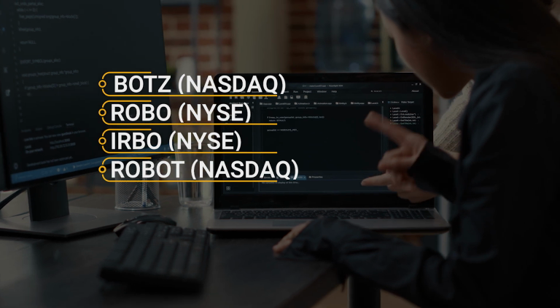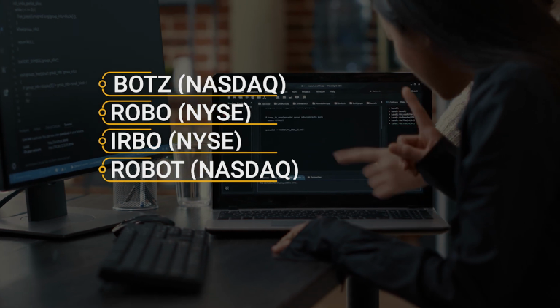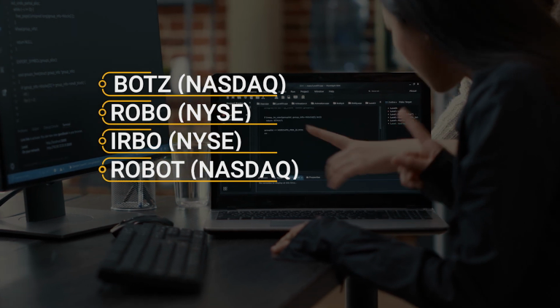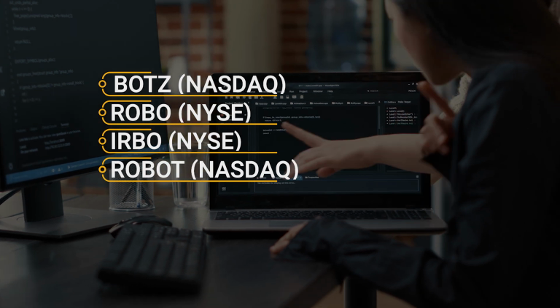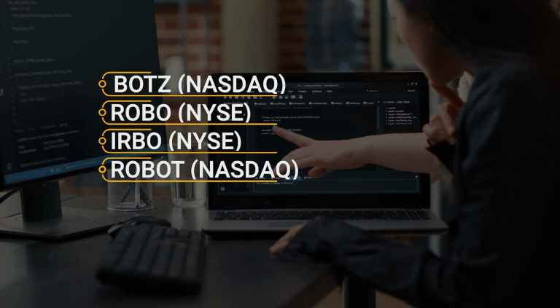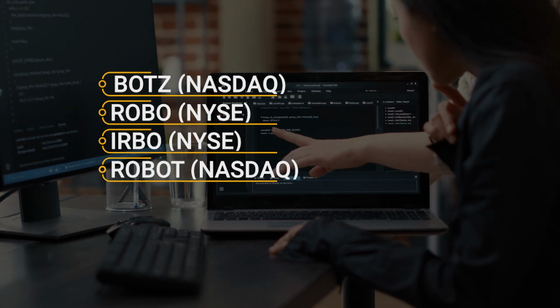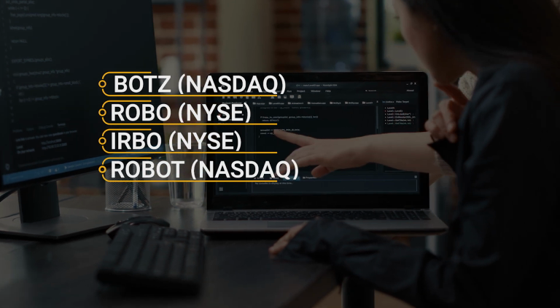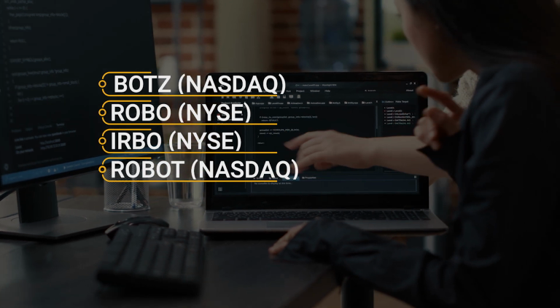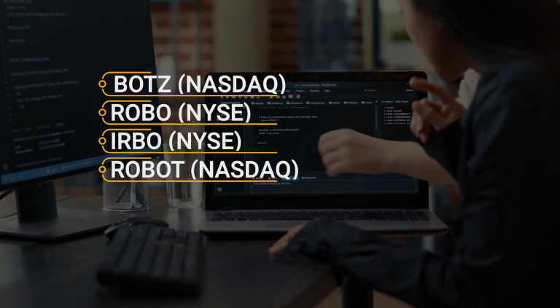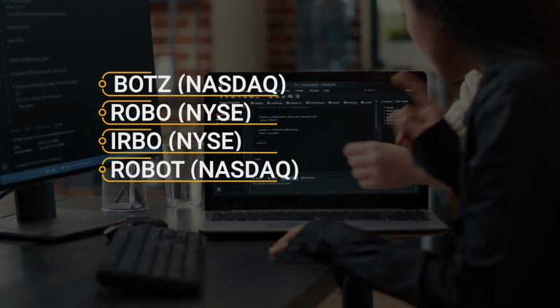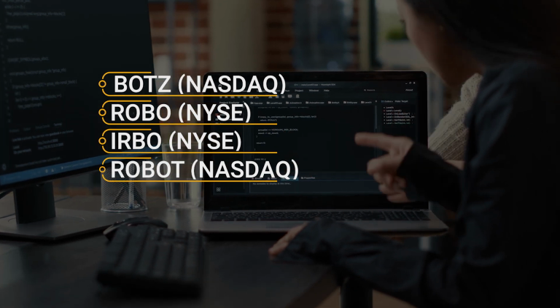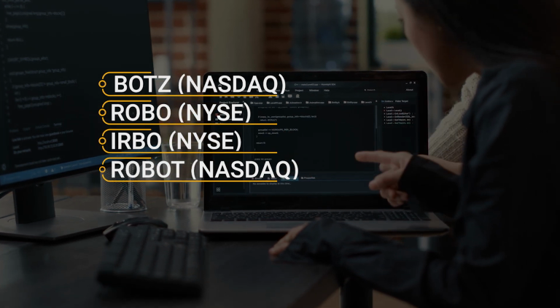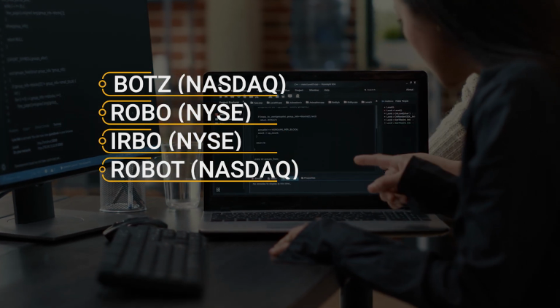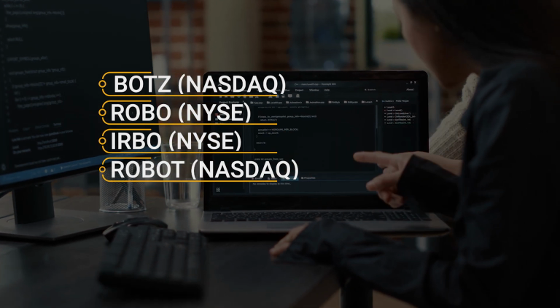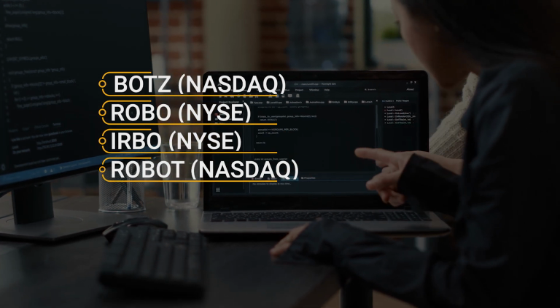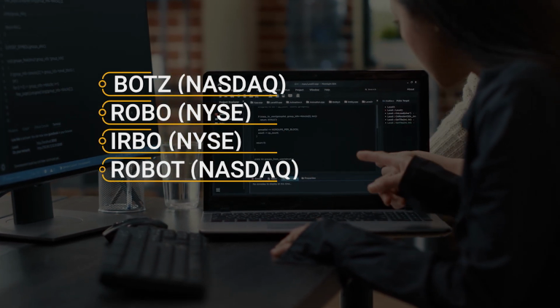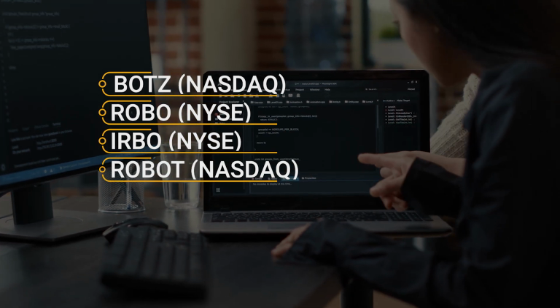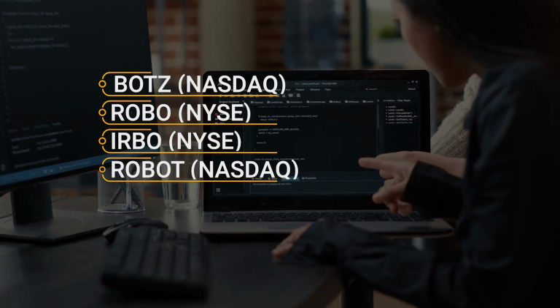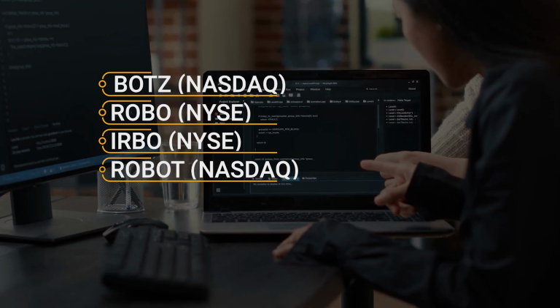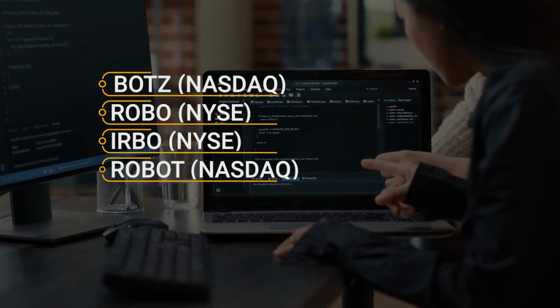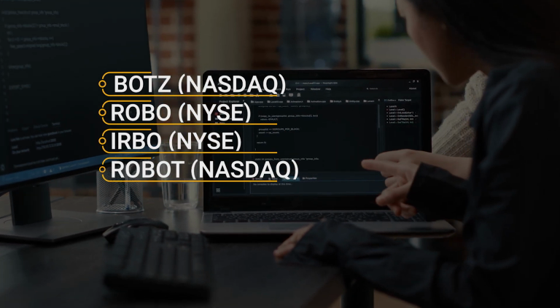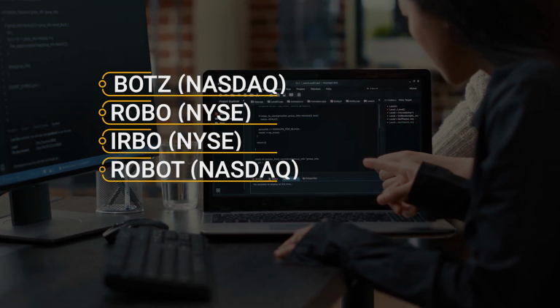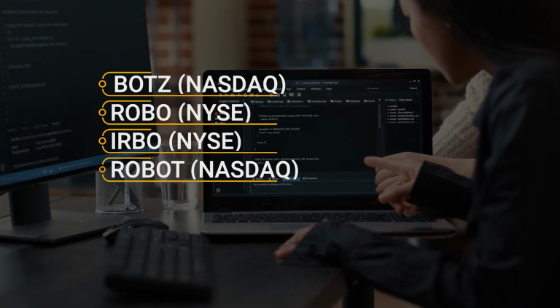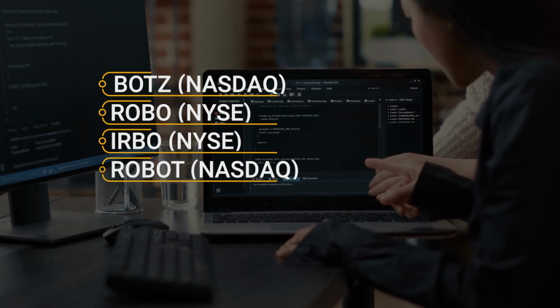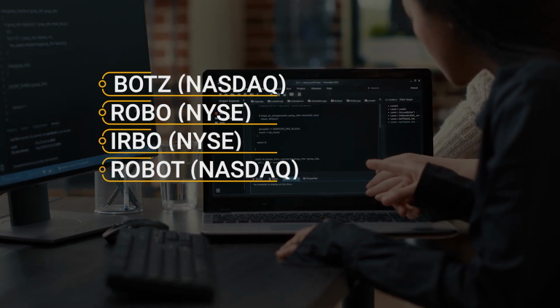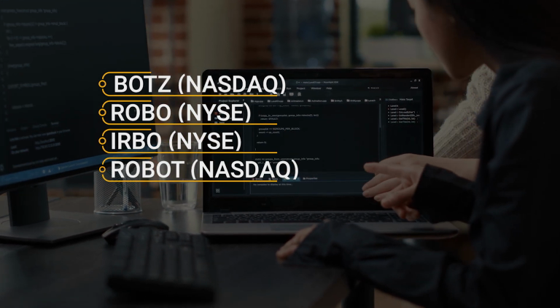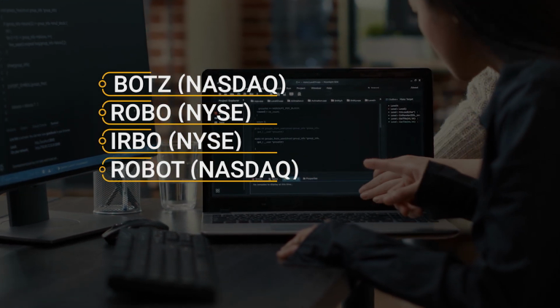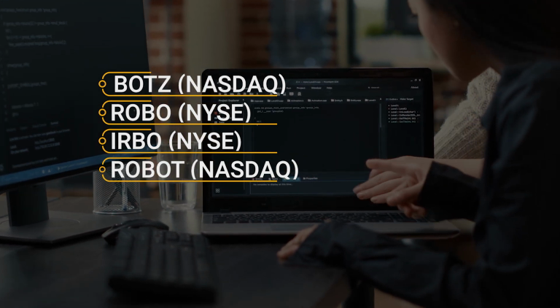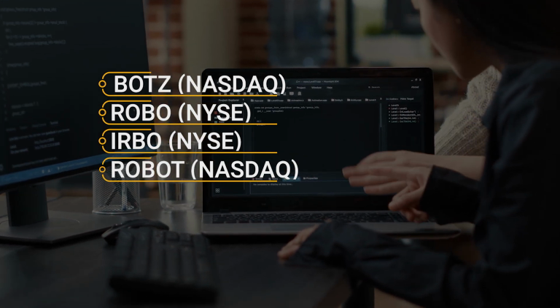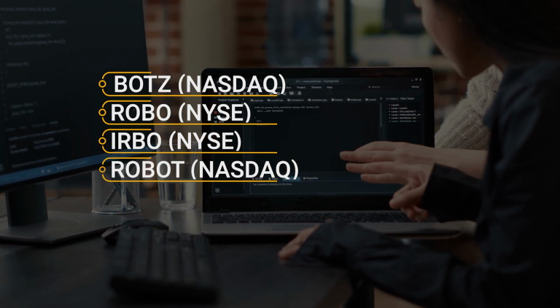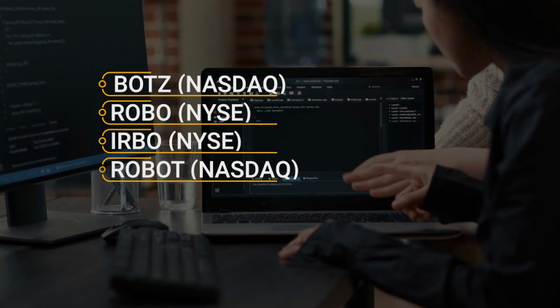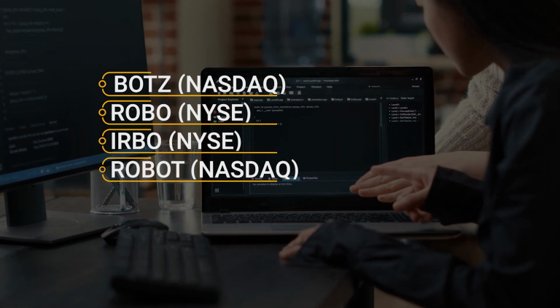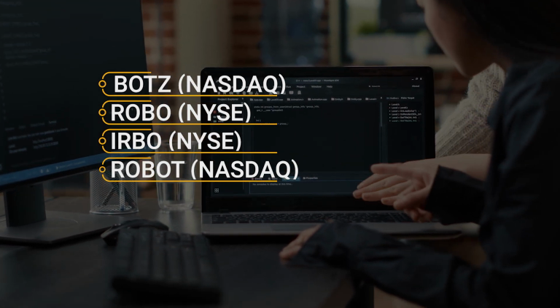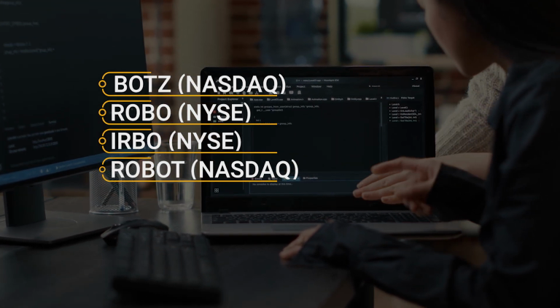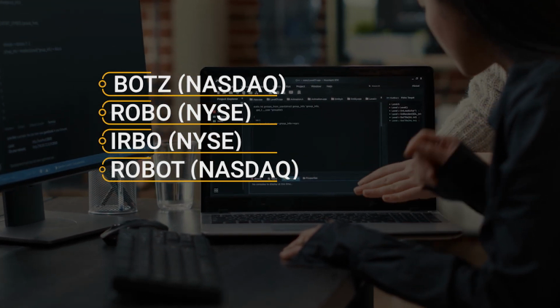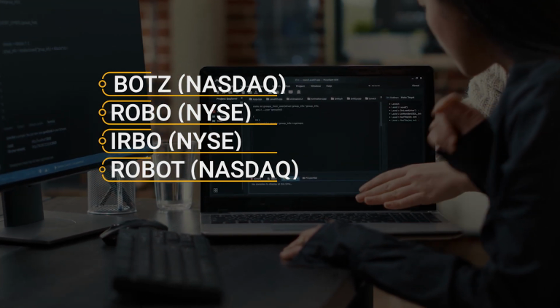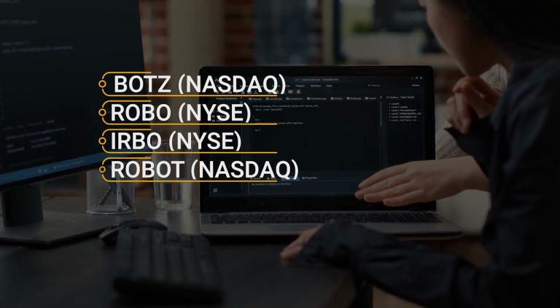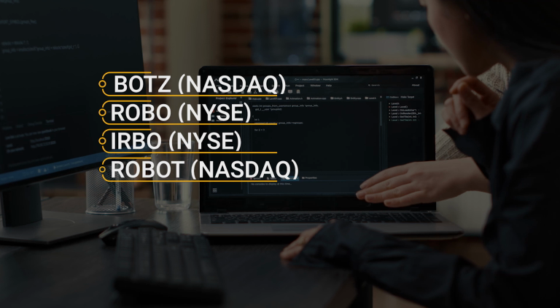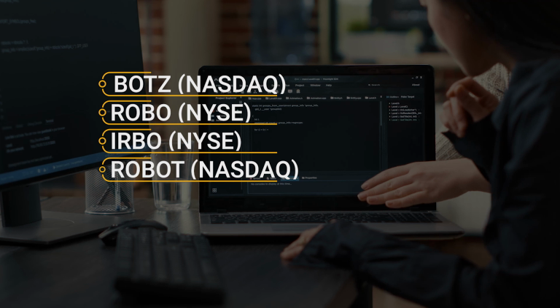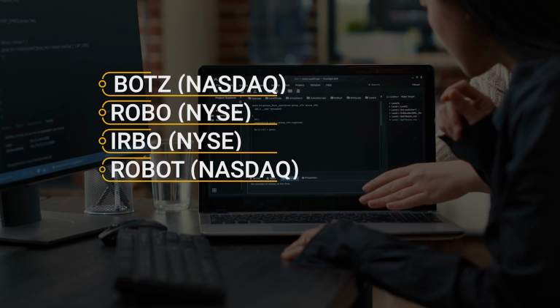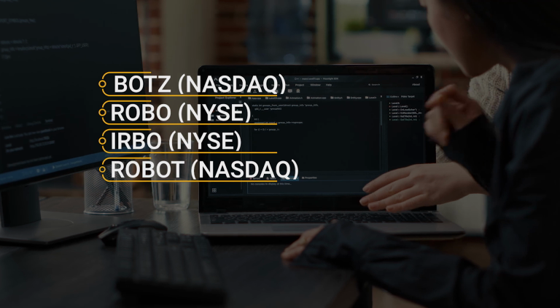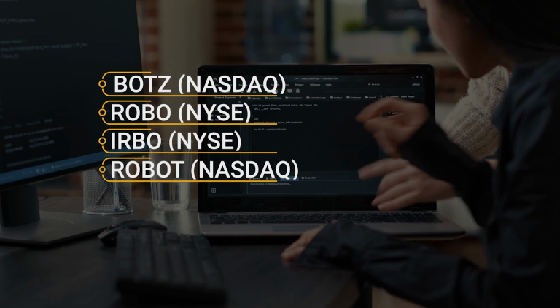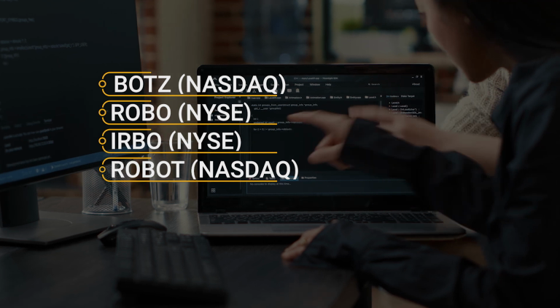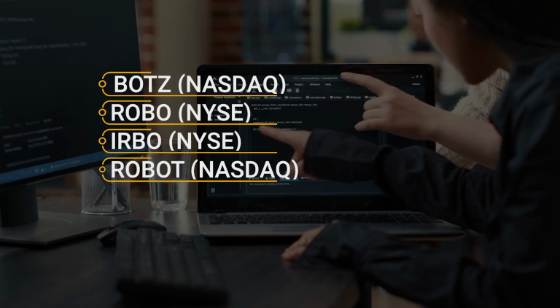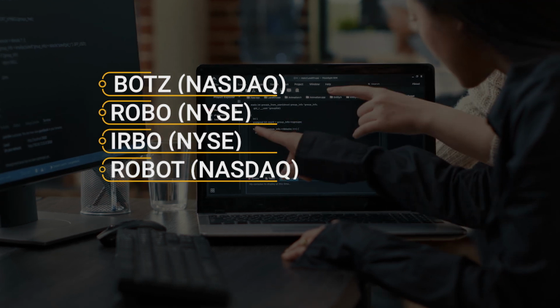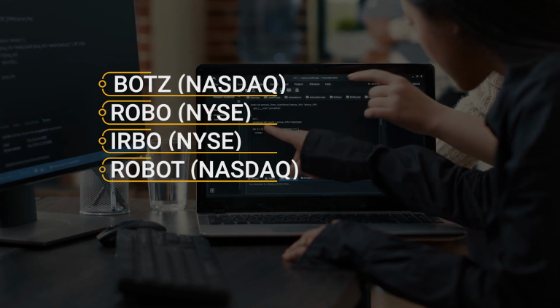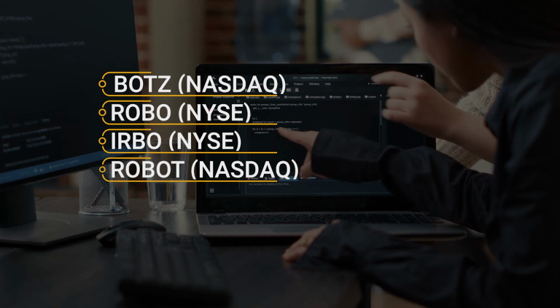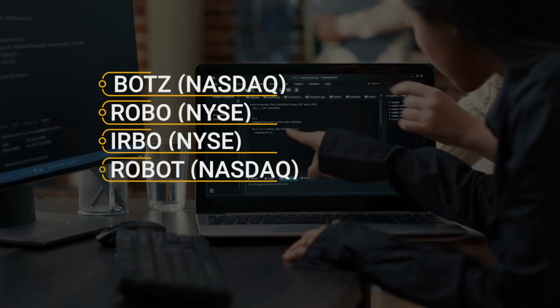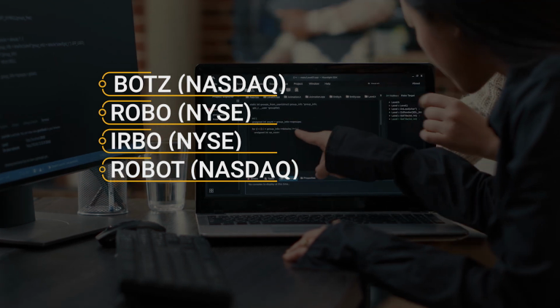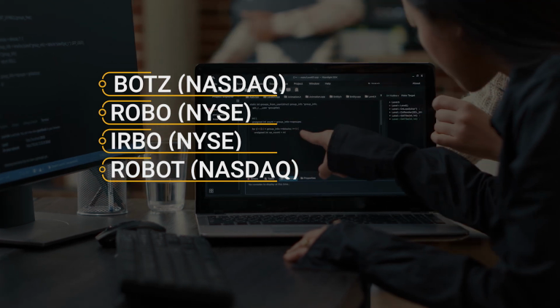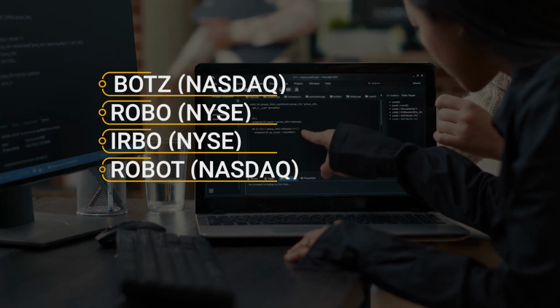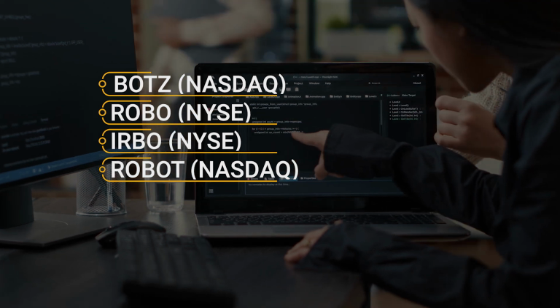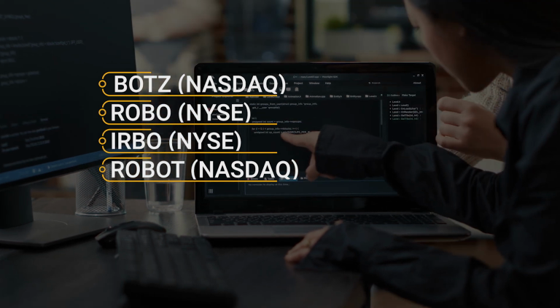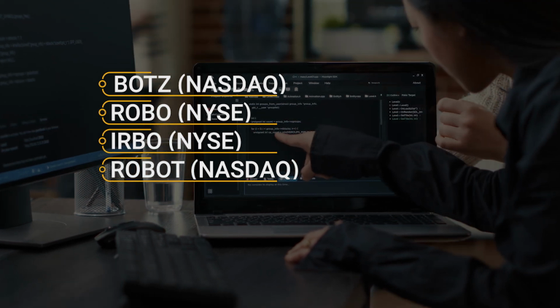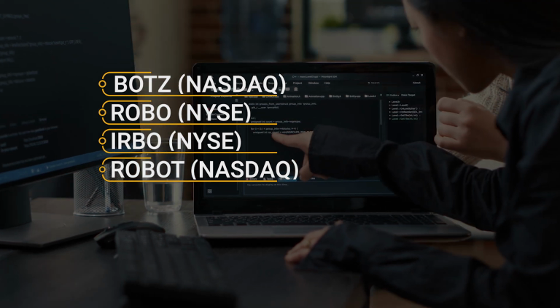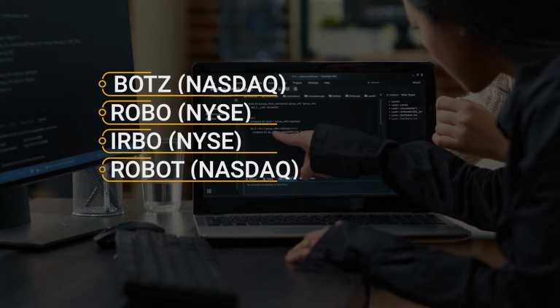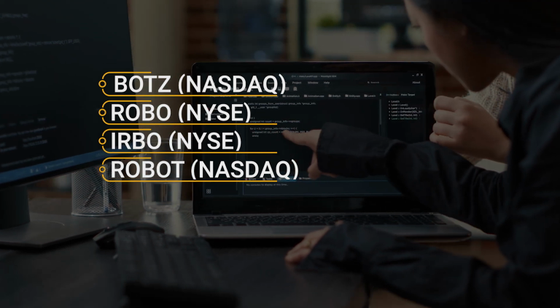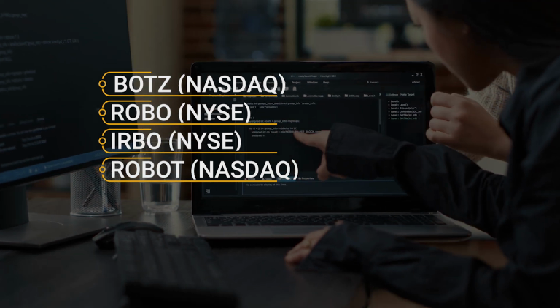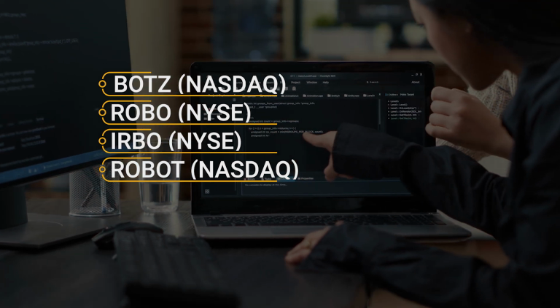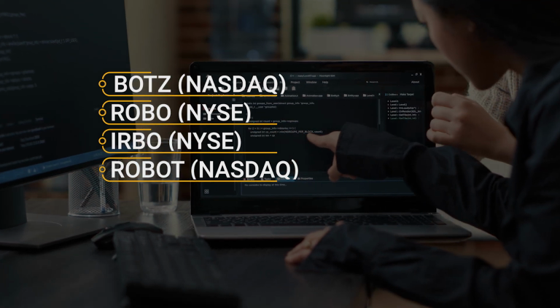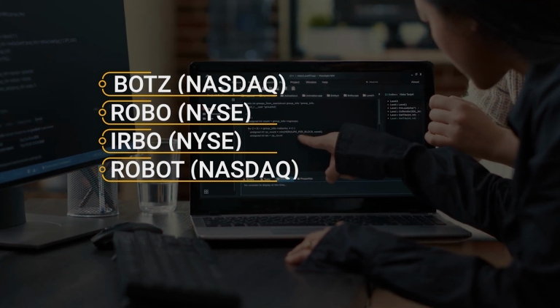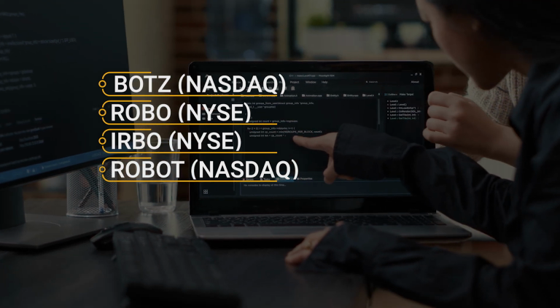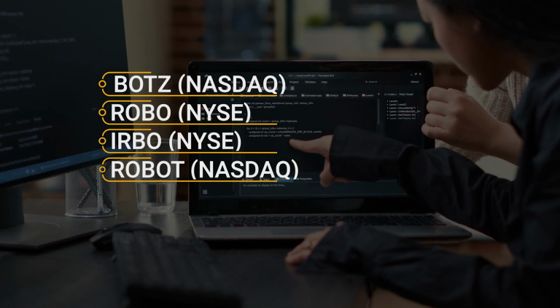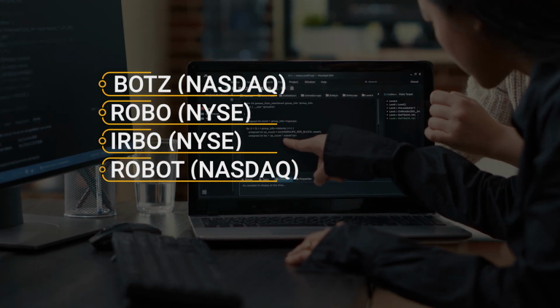Additional options include the iShares Robotics and Artificial Intelligence ETF, IRBO, and the First Trust NASDAQ Artificial Intelligence and Robotics ETF, ticker ROBT.